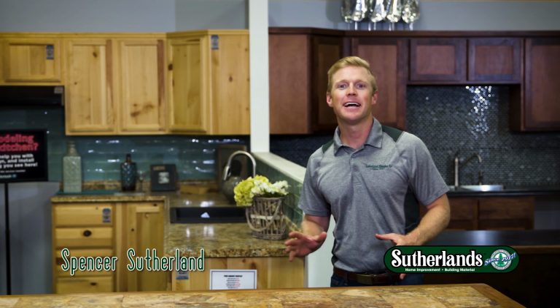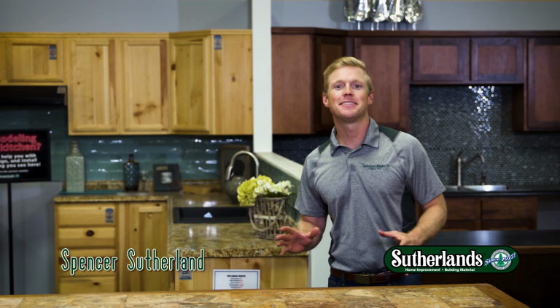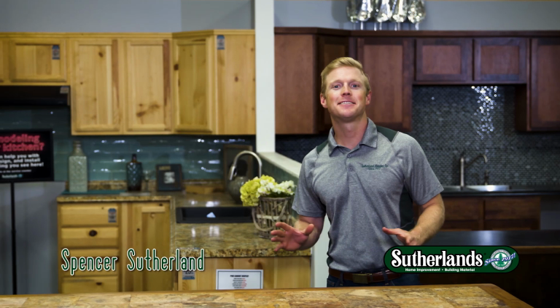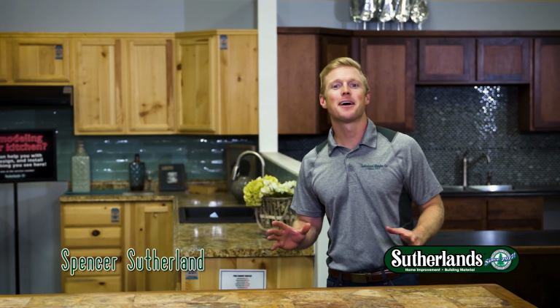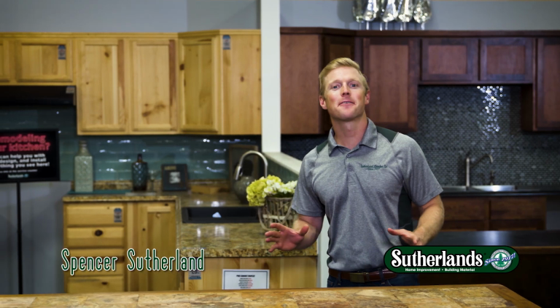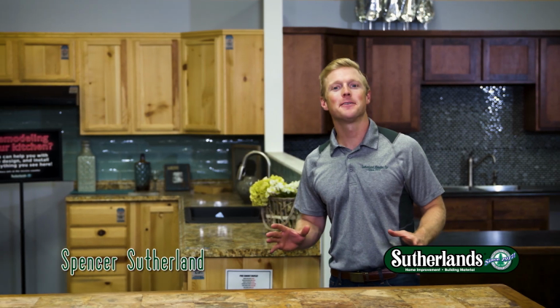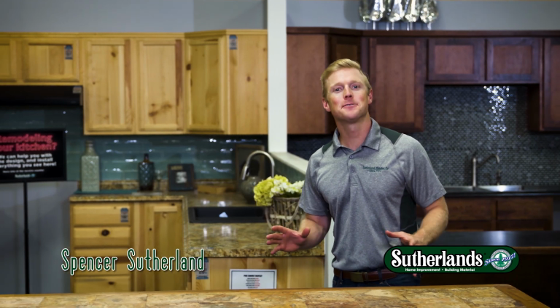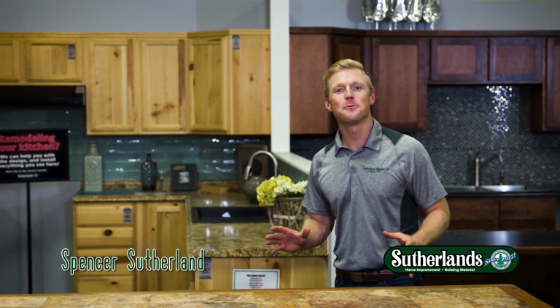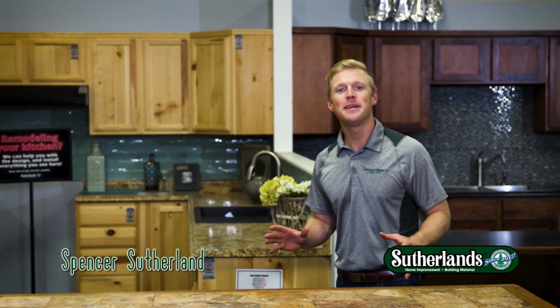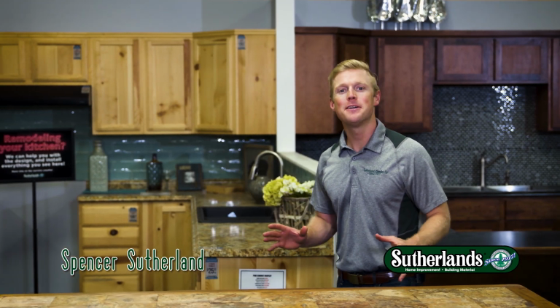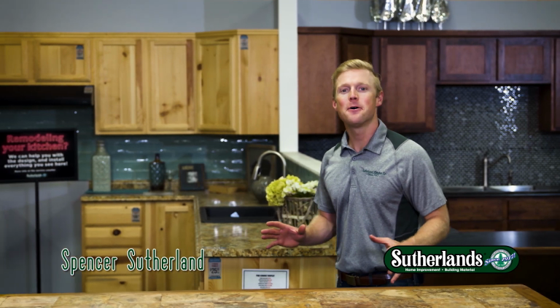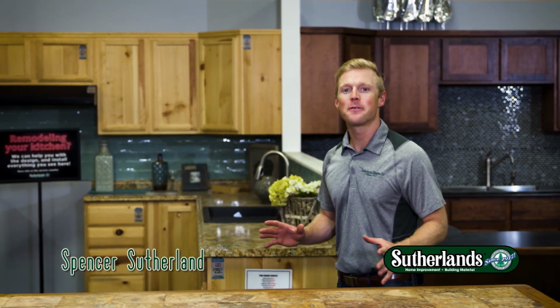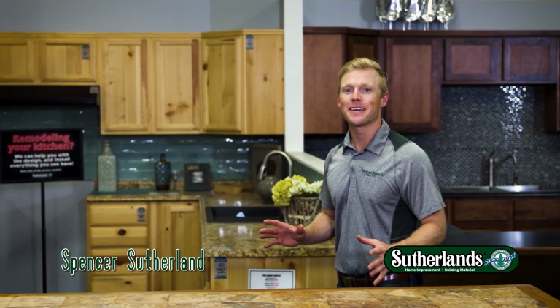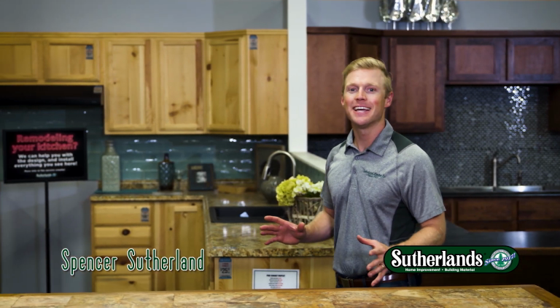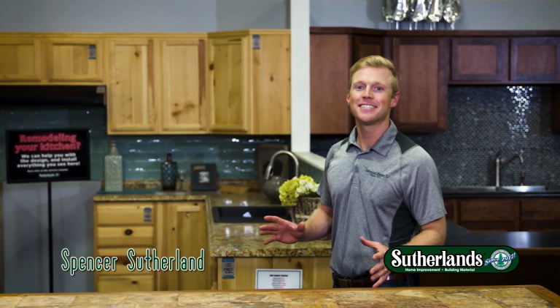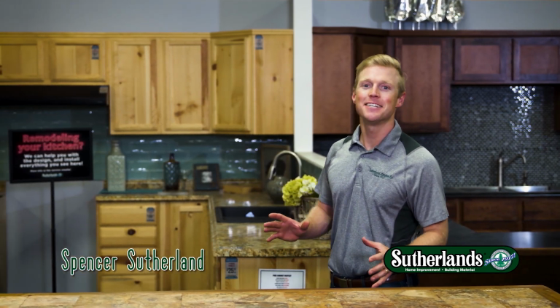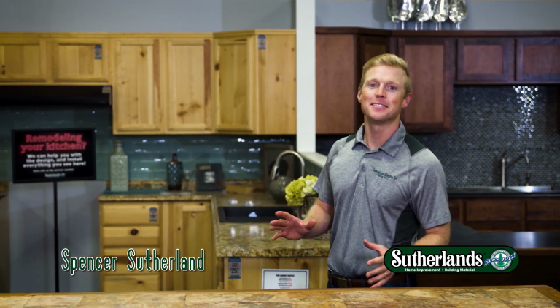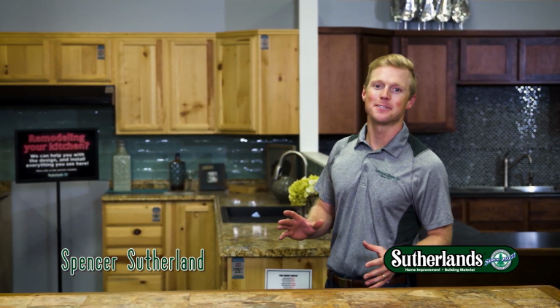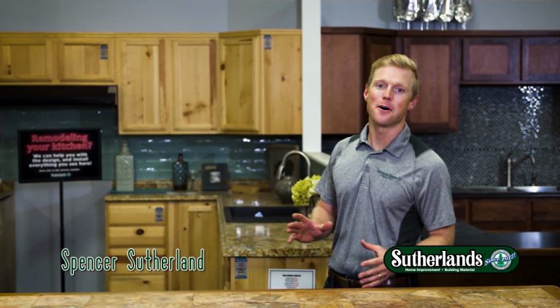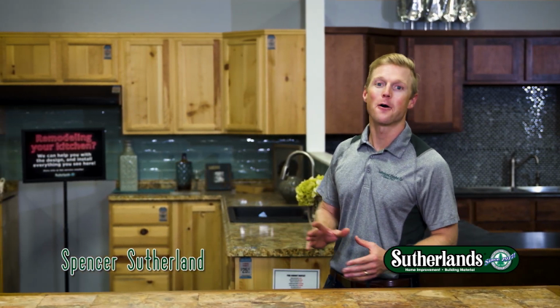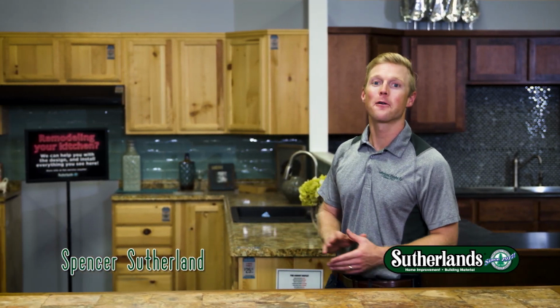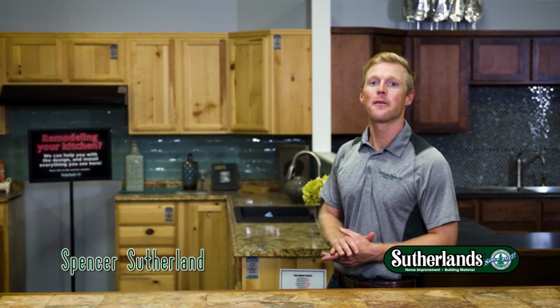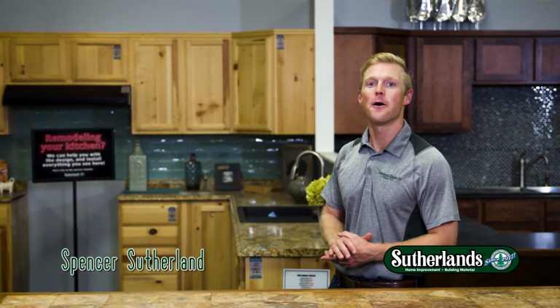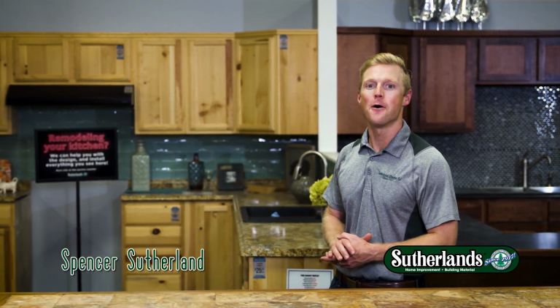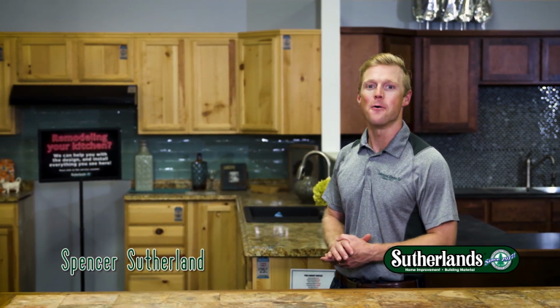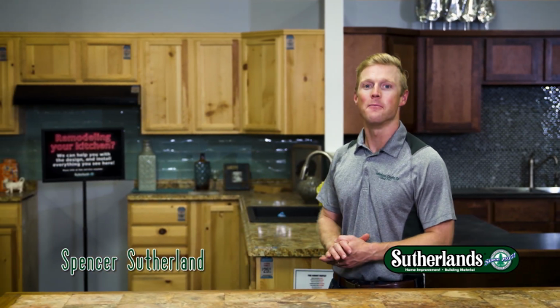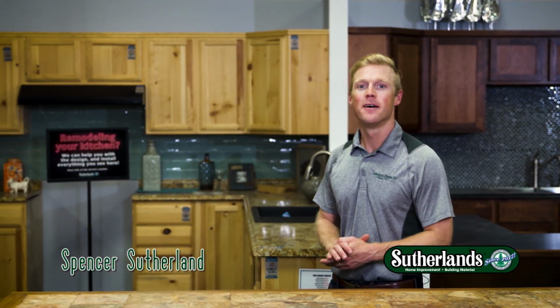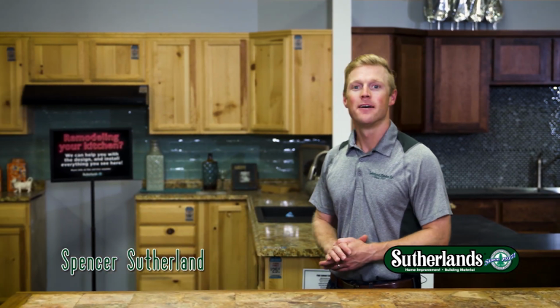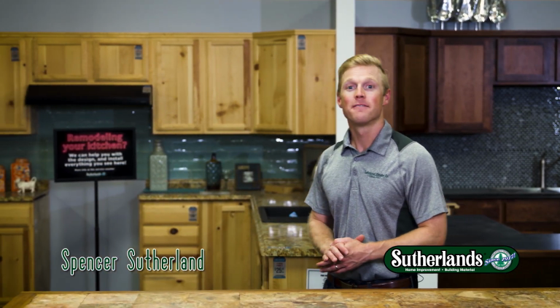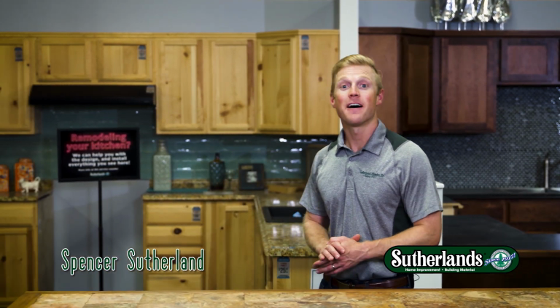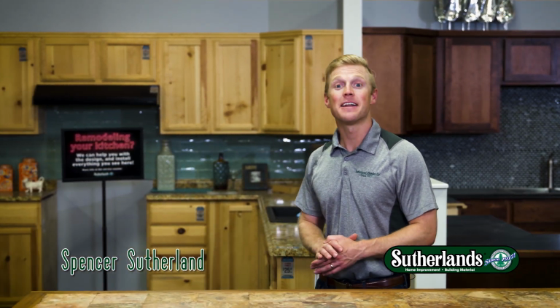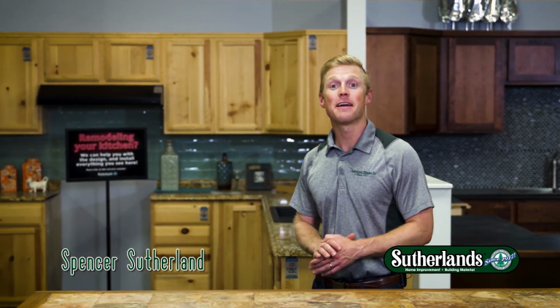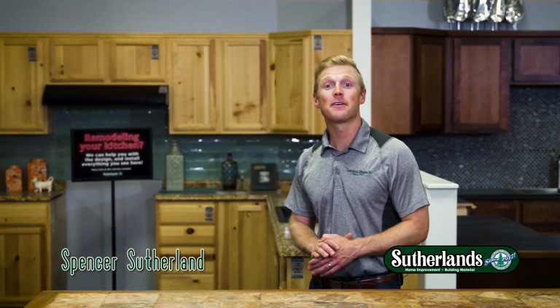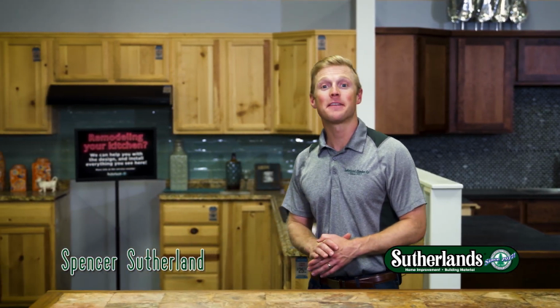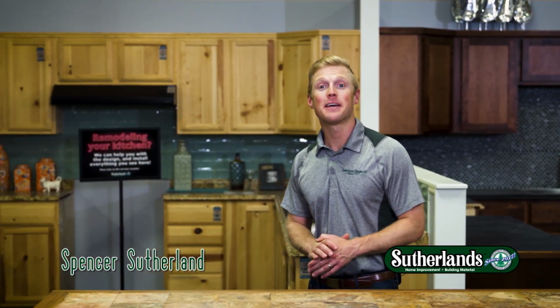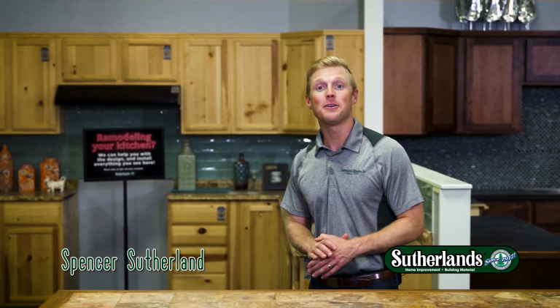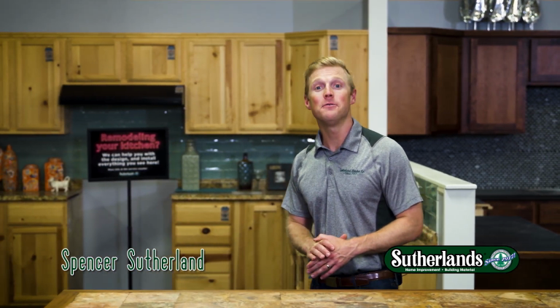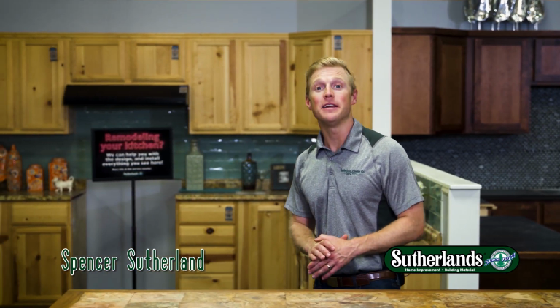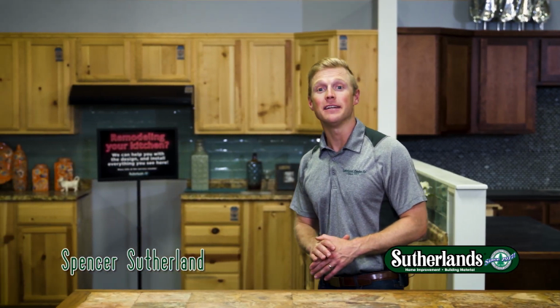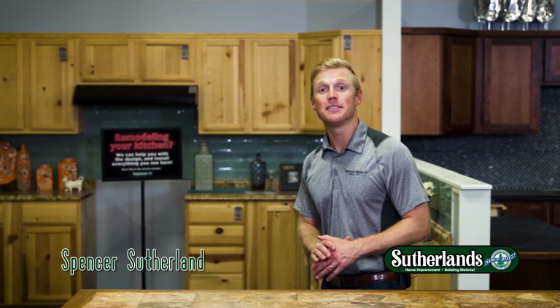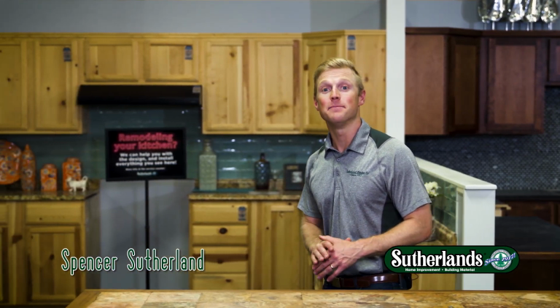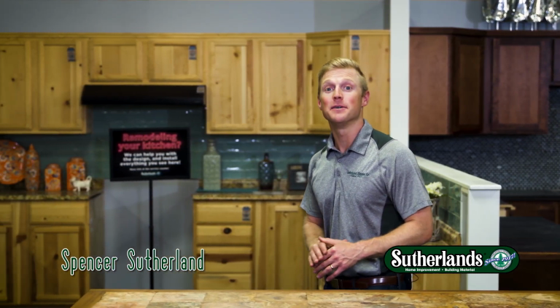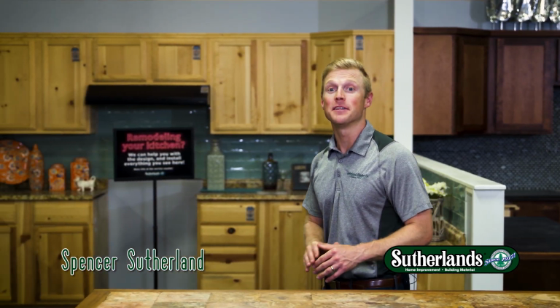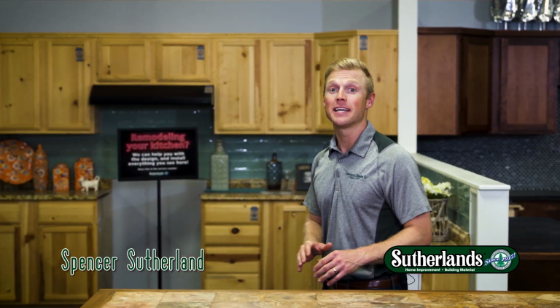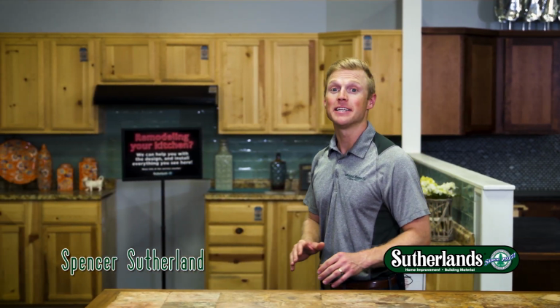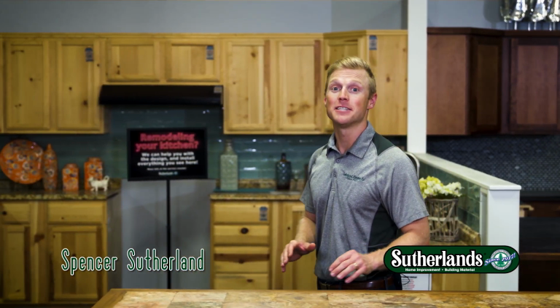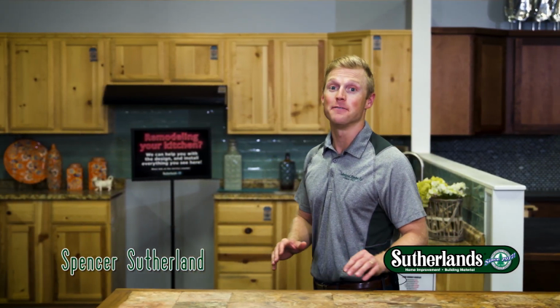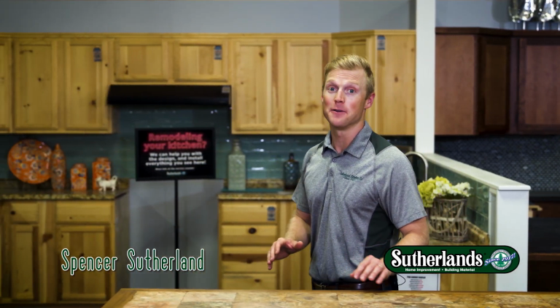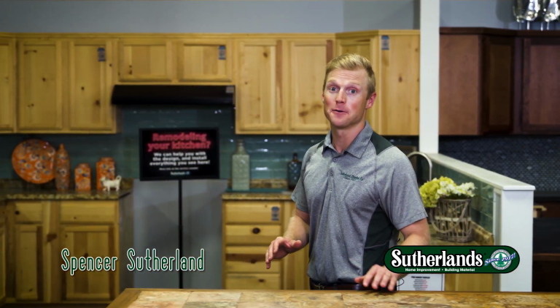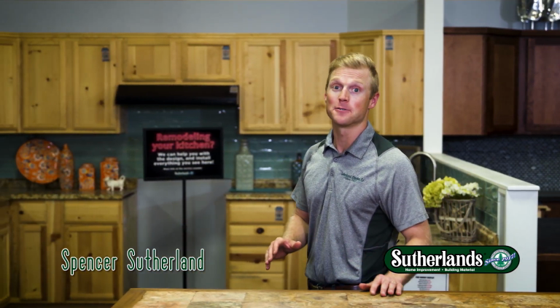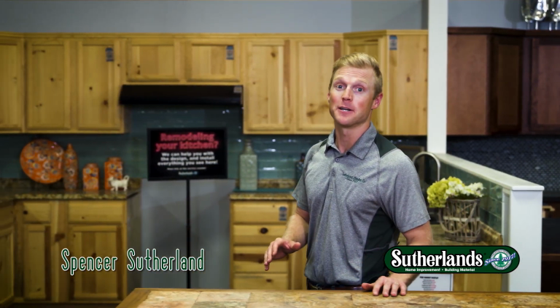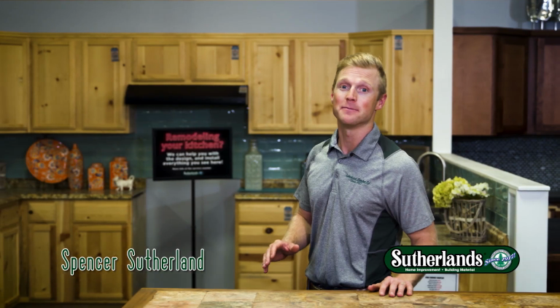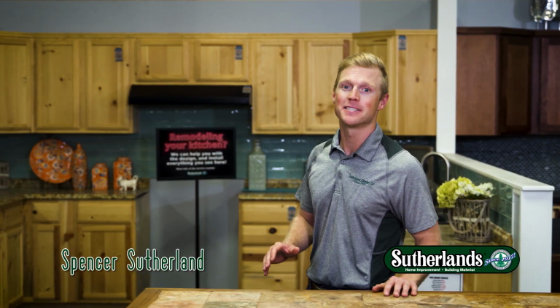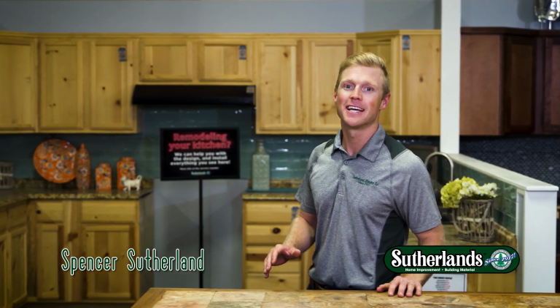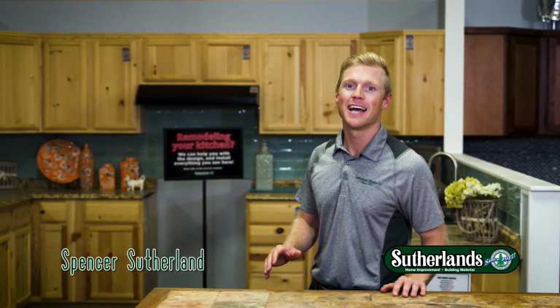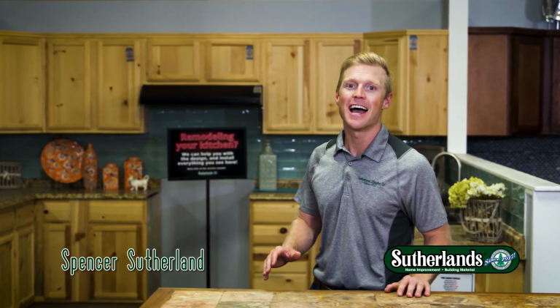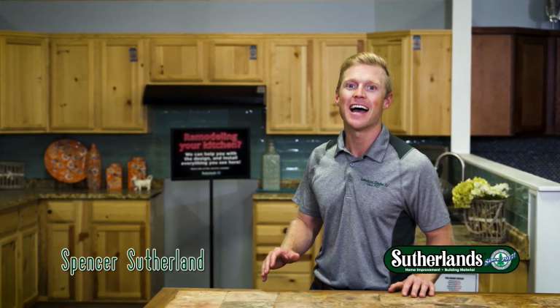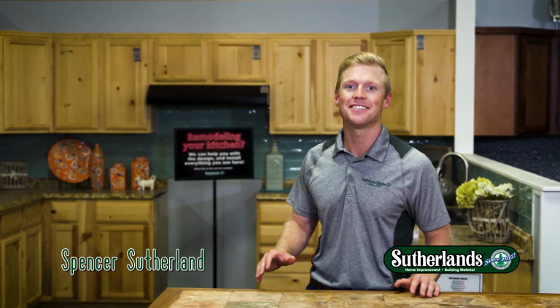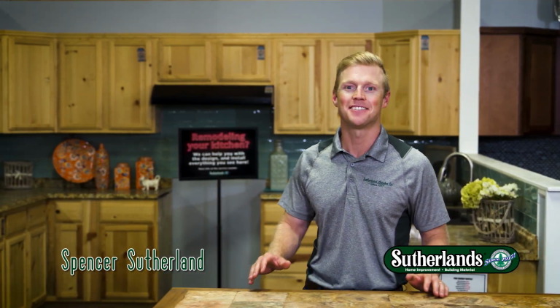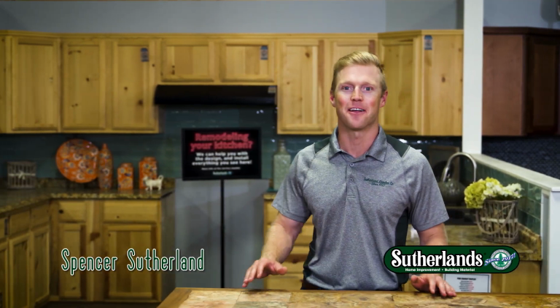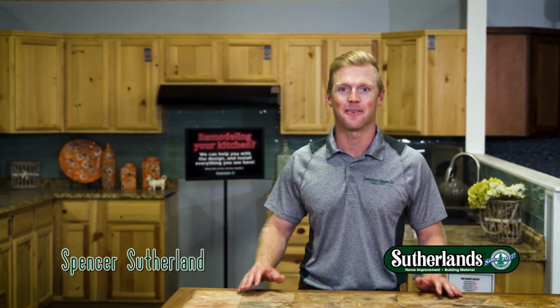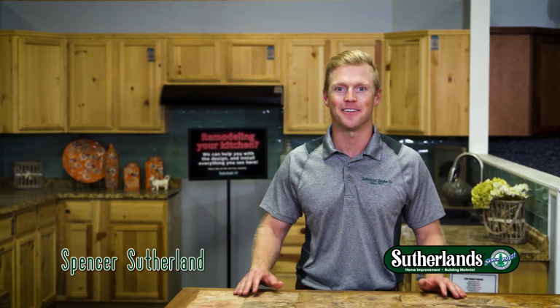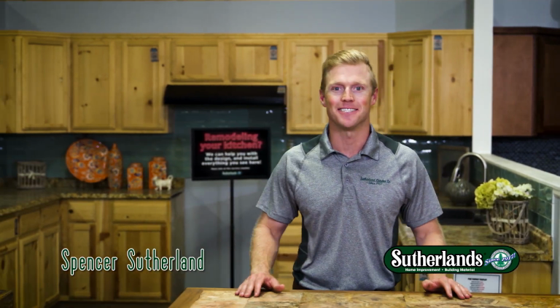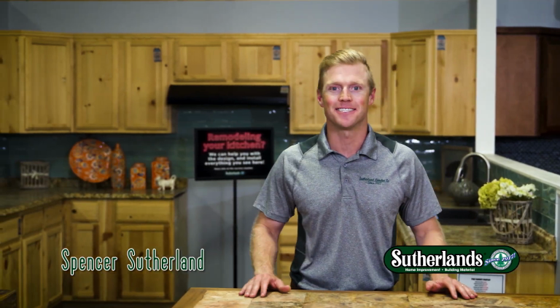At Sutherlands, we know the kitchen is the heart of the home. Find everything you need to build the kitchen of your dreams at Sutherlands.